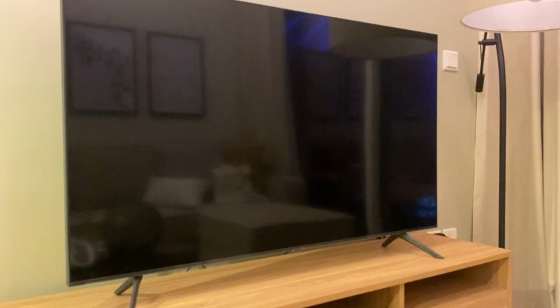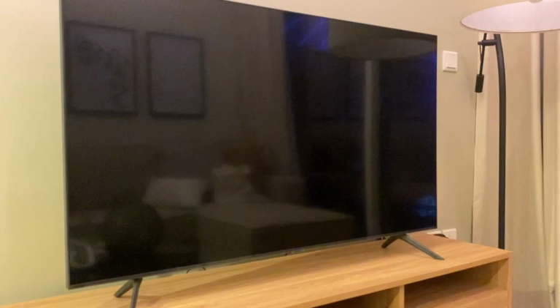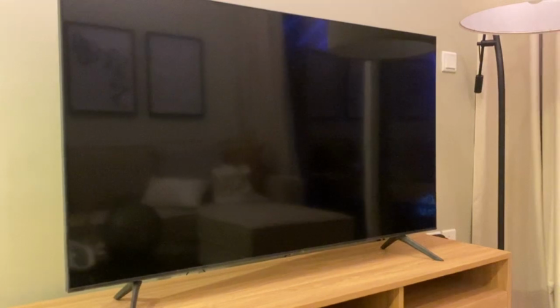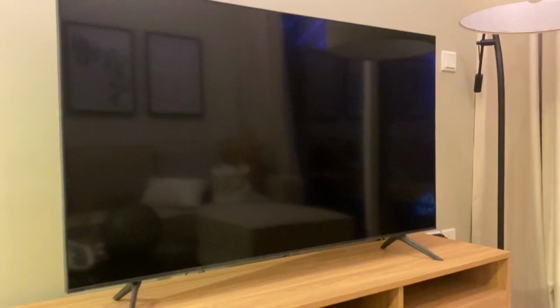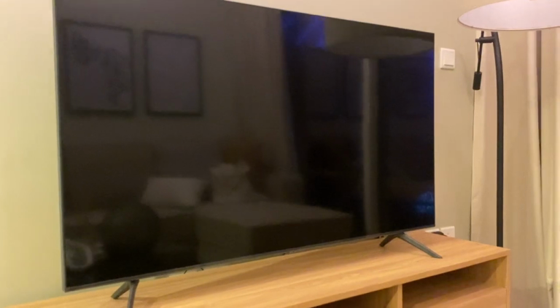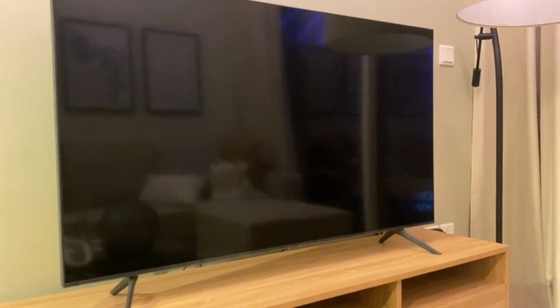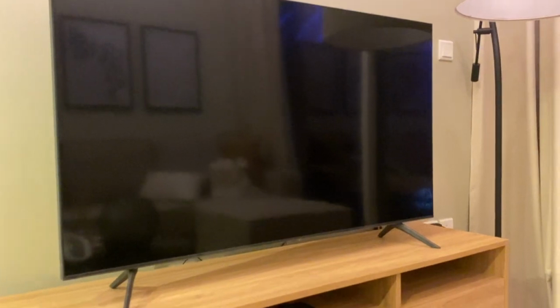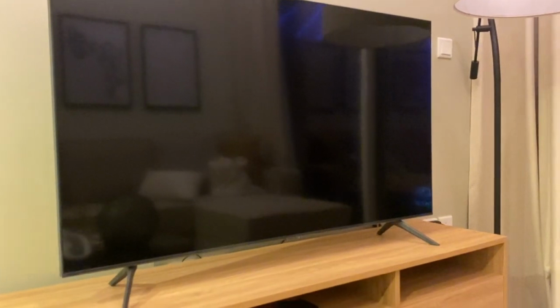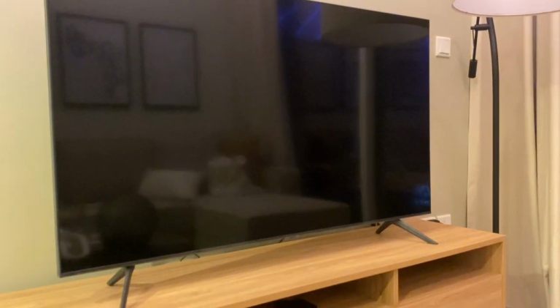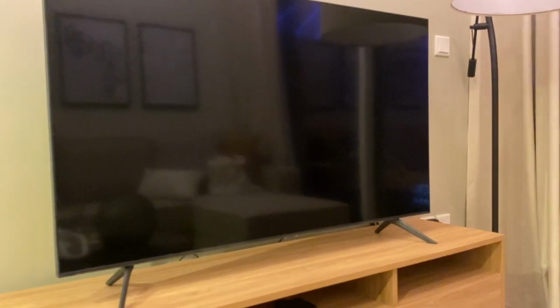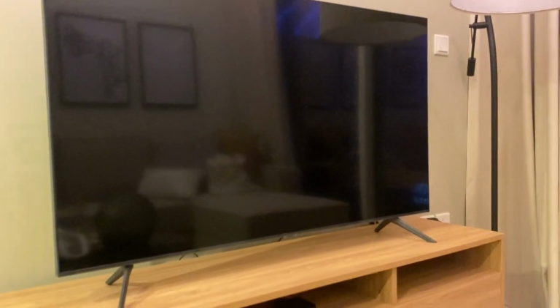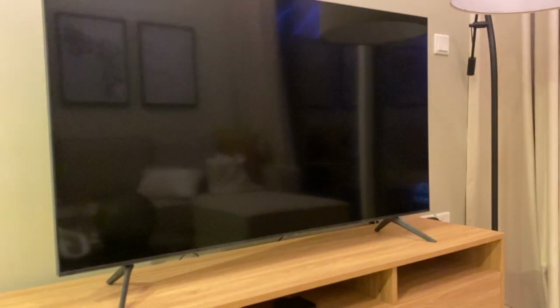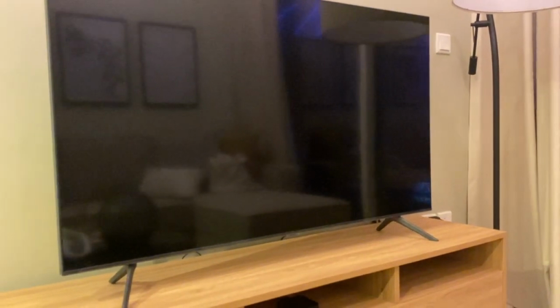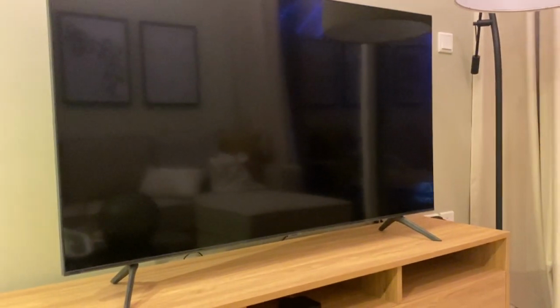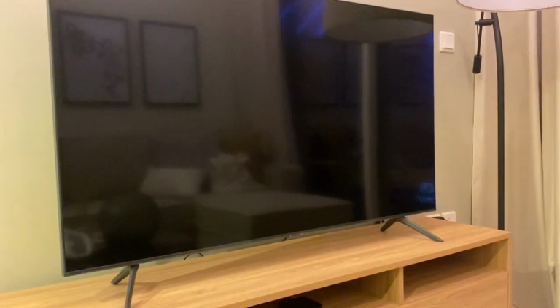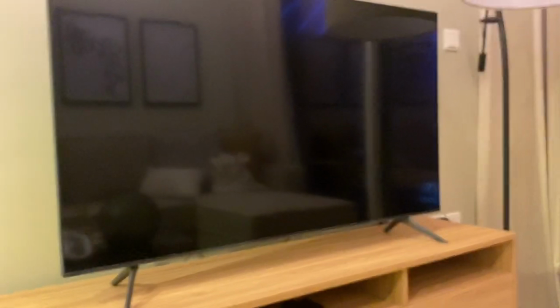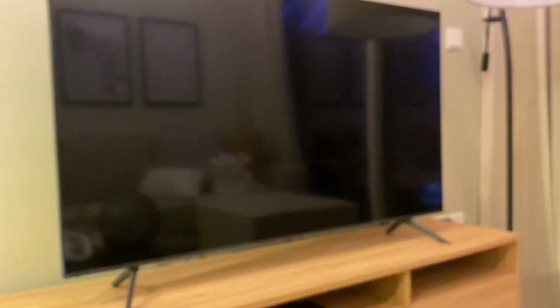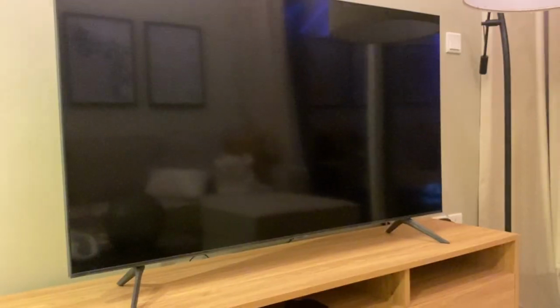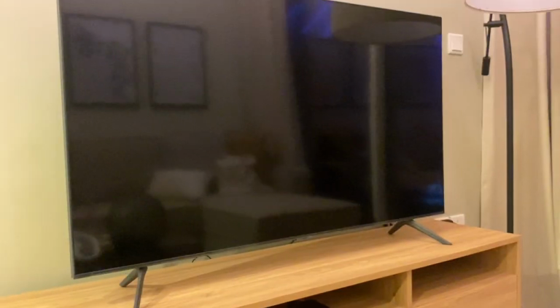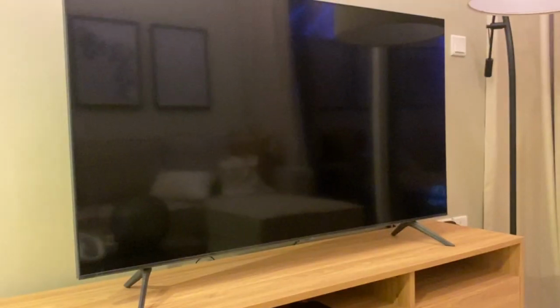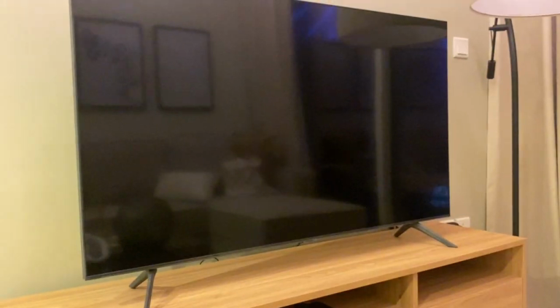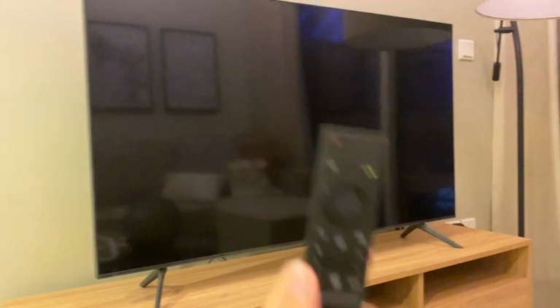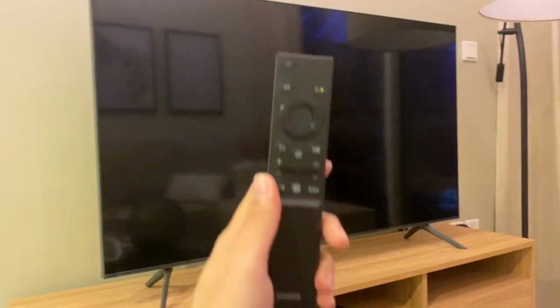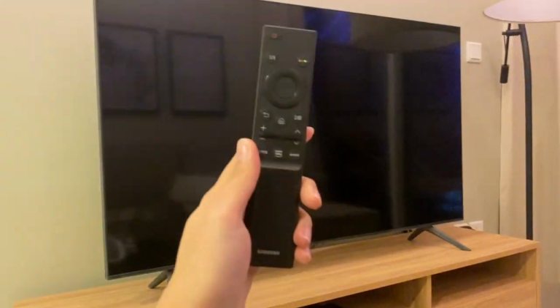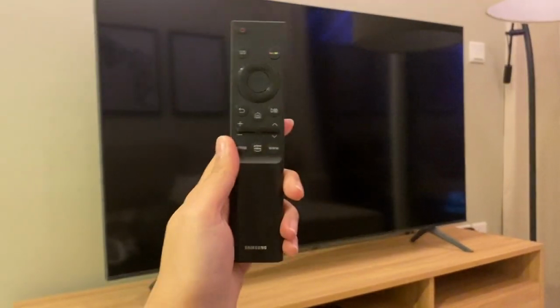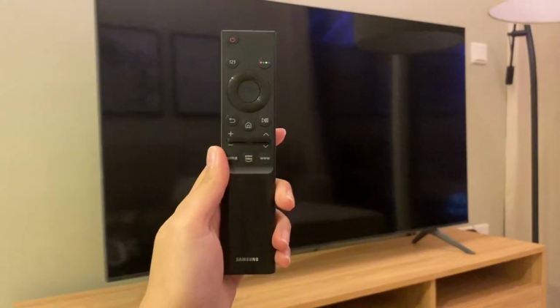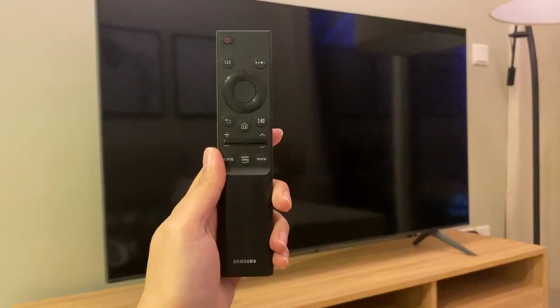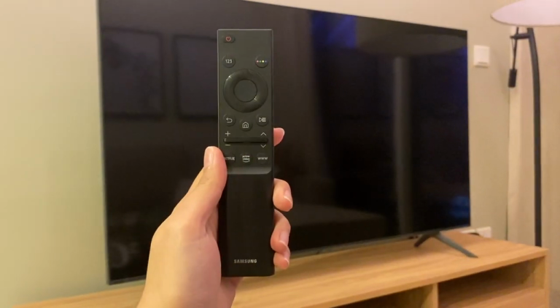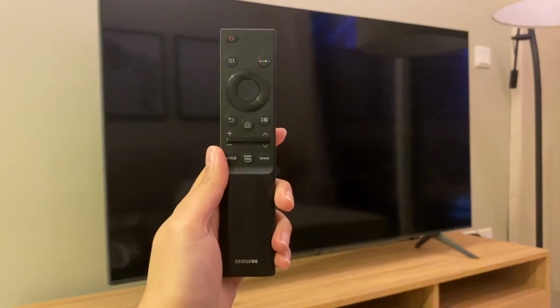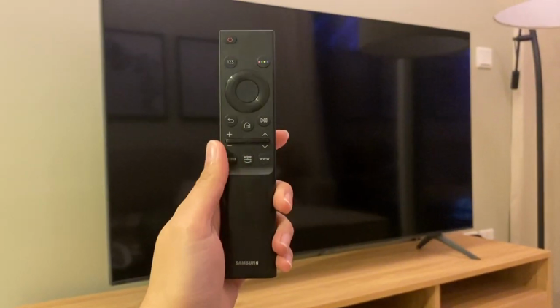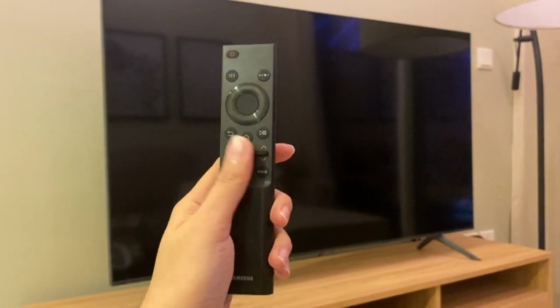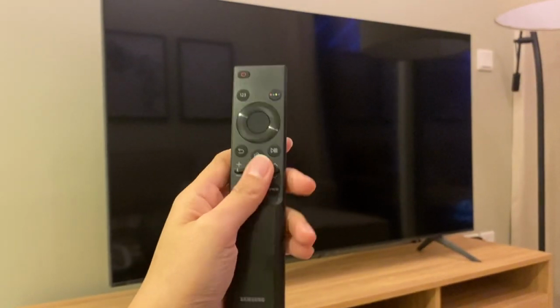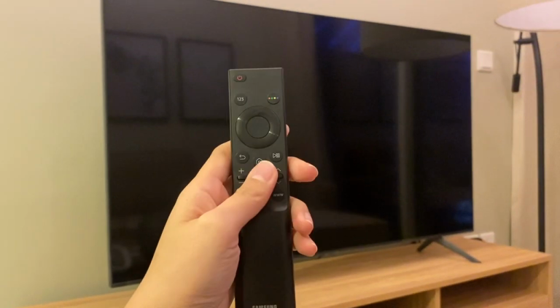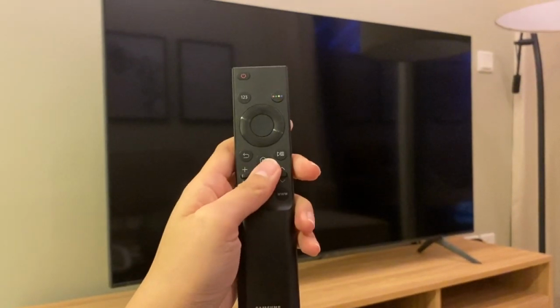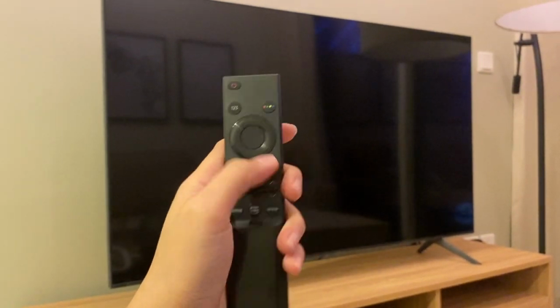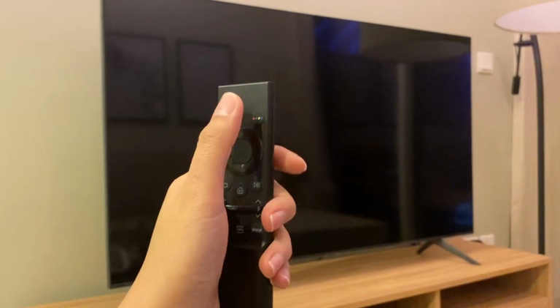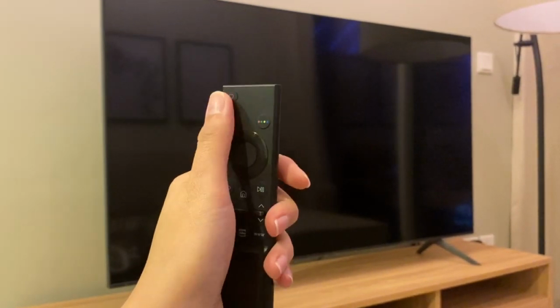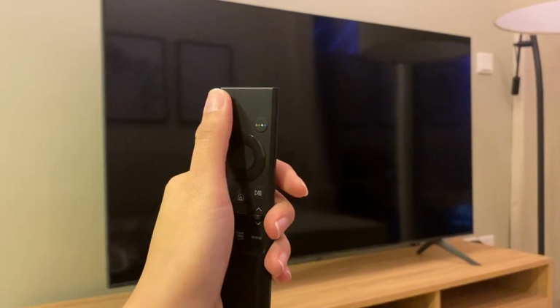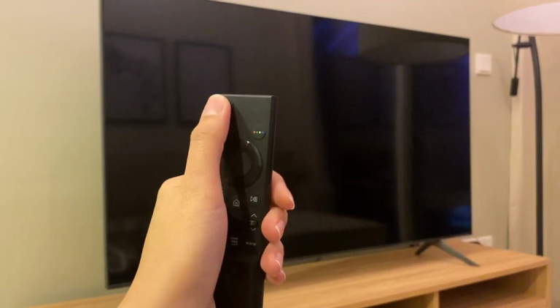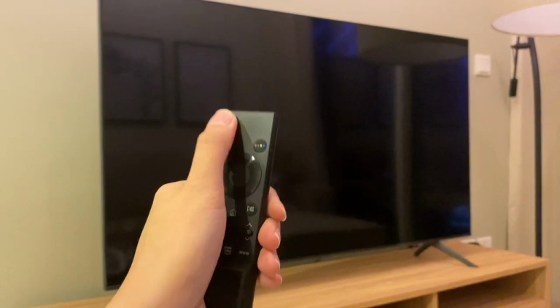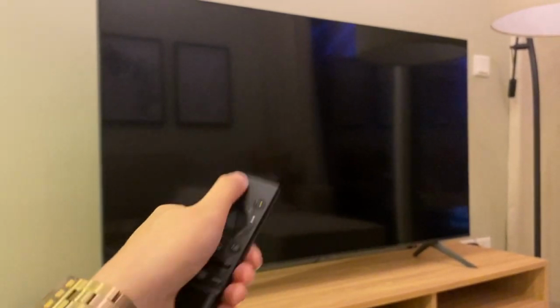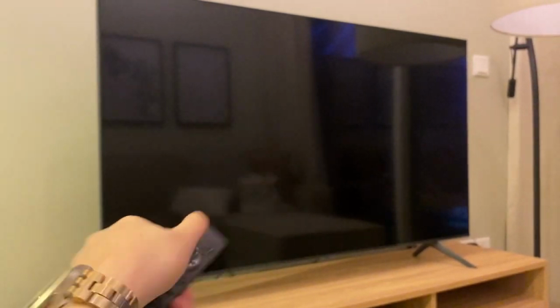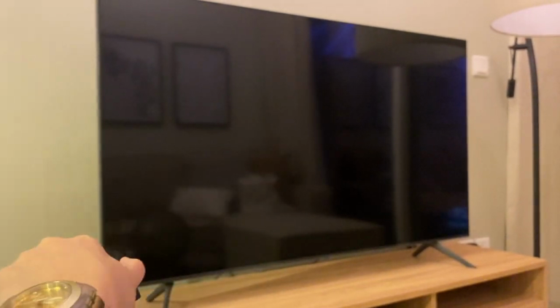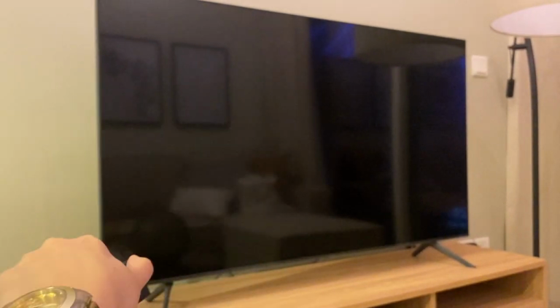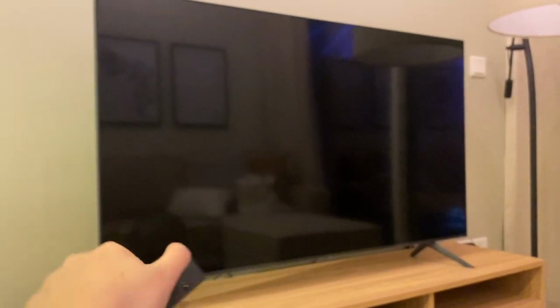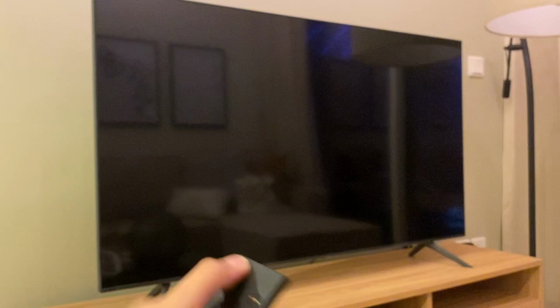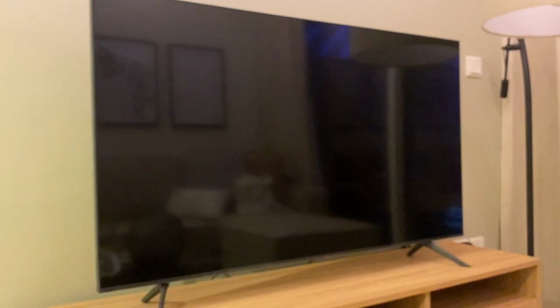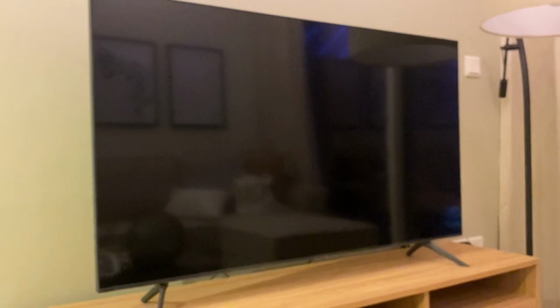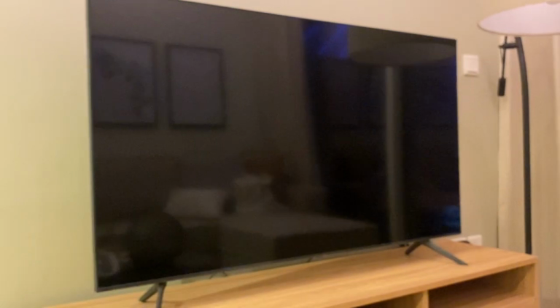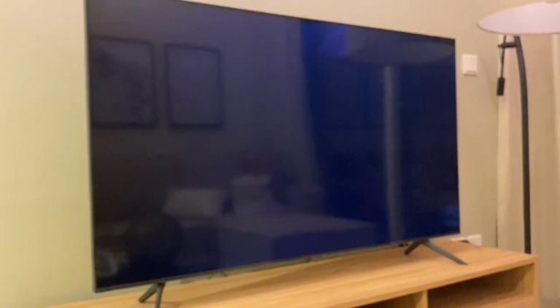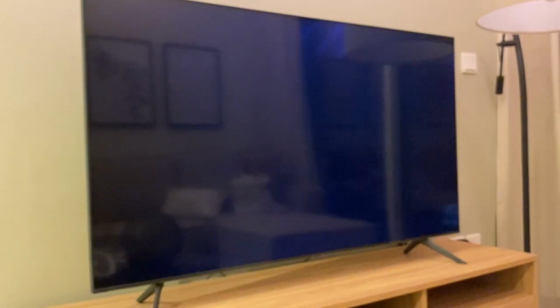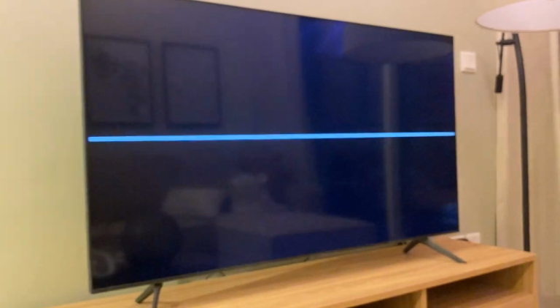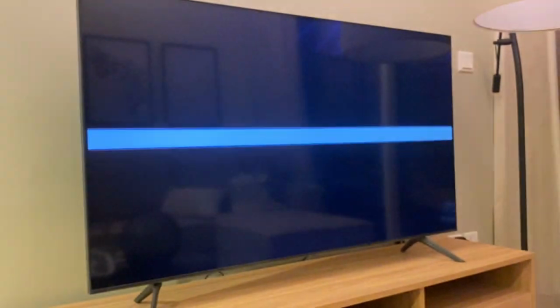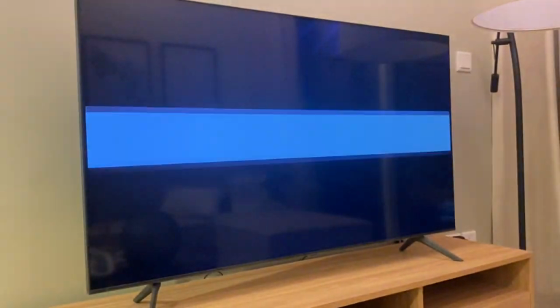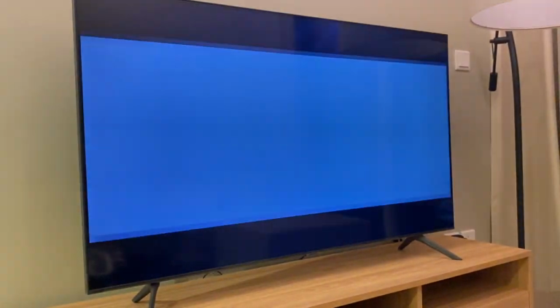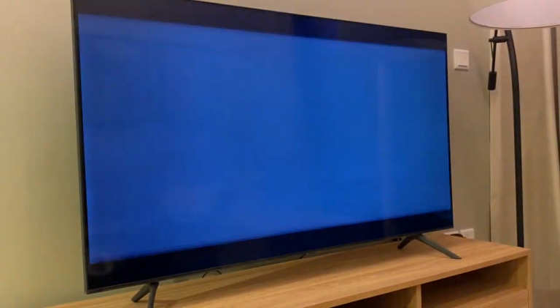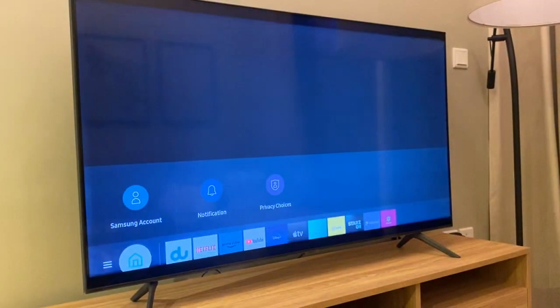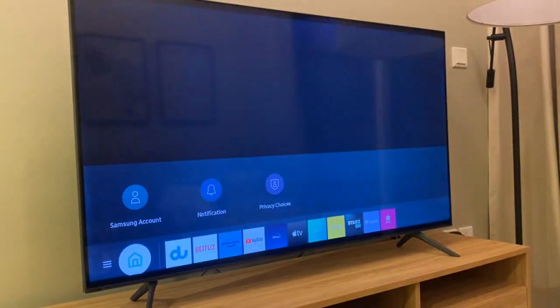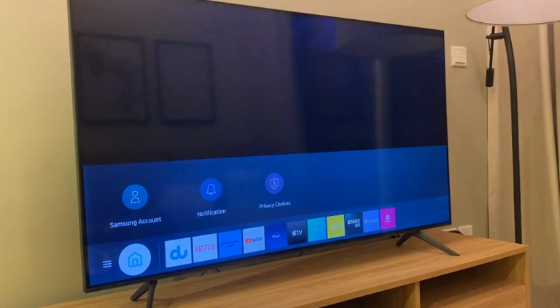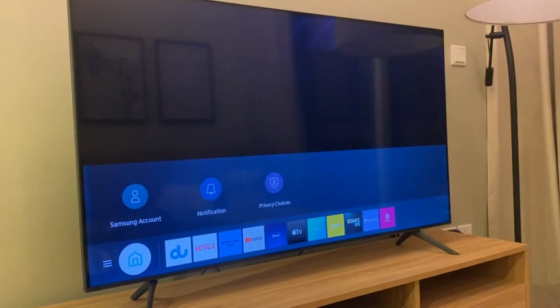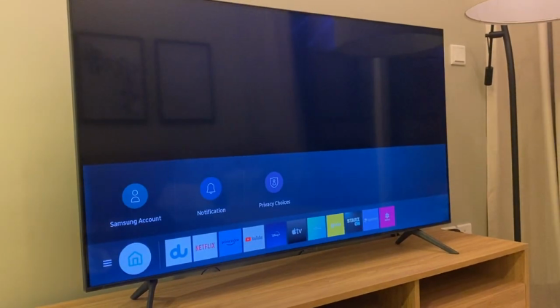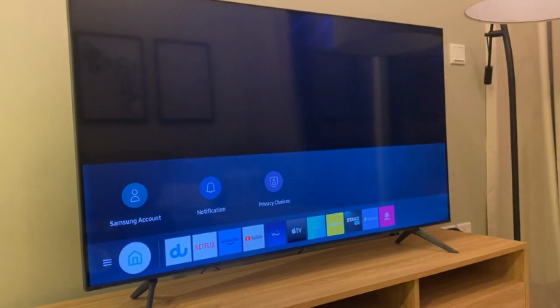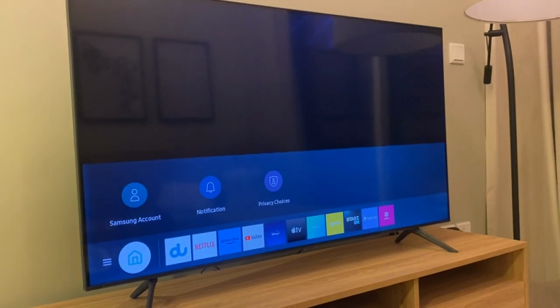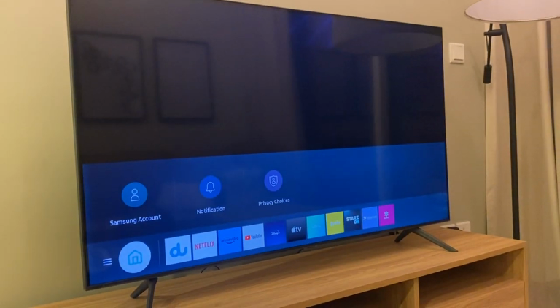To operate a Samsung TV, use the Samsung remote and press the power button to turn on. Wait for the TV to load.